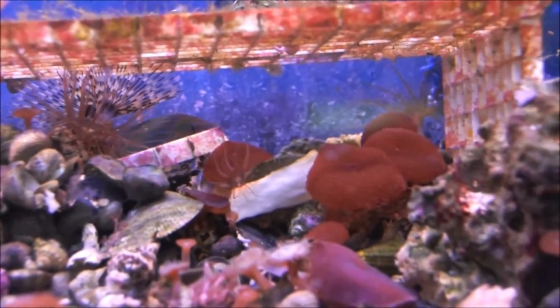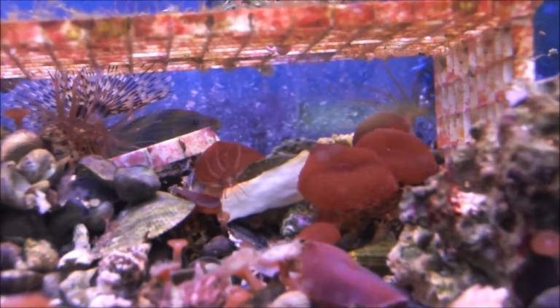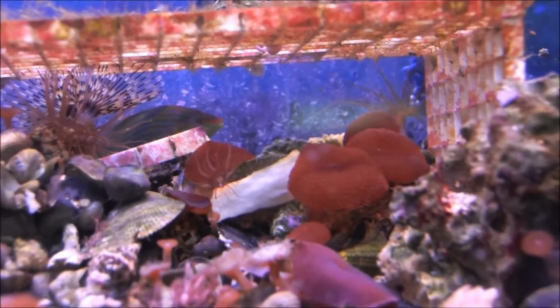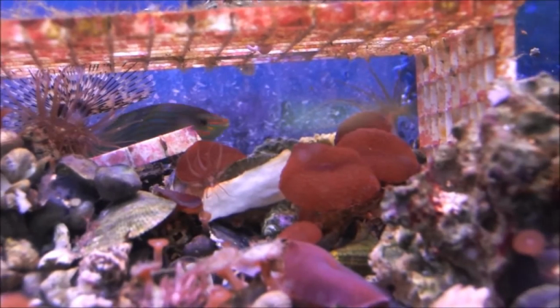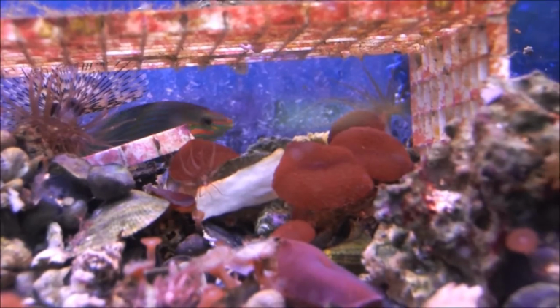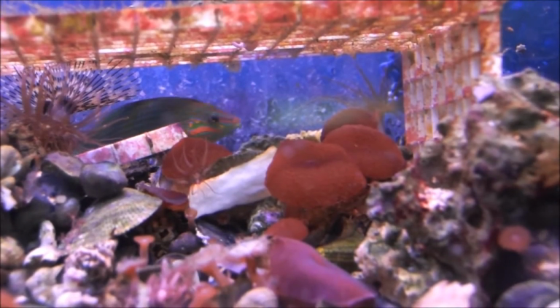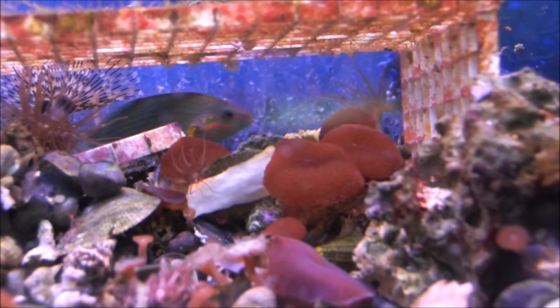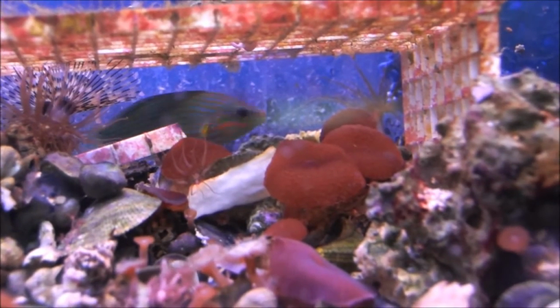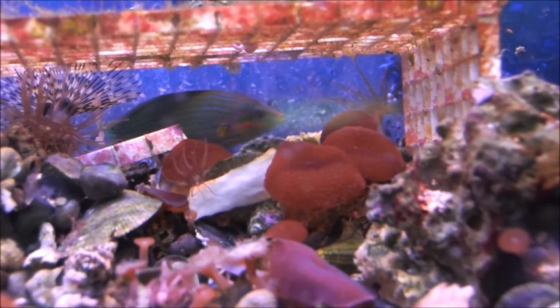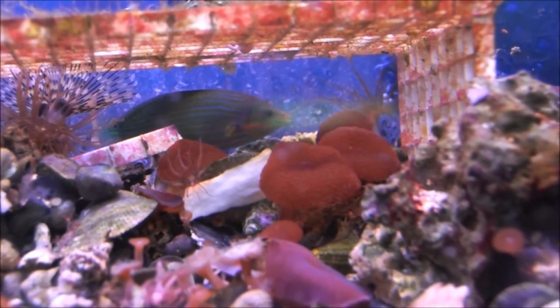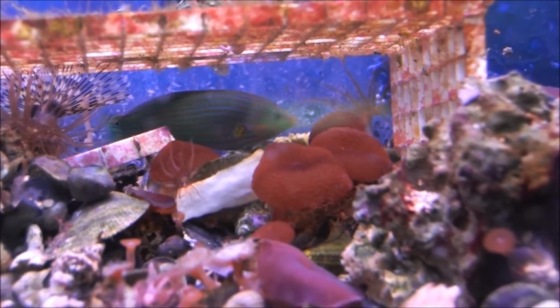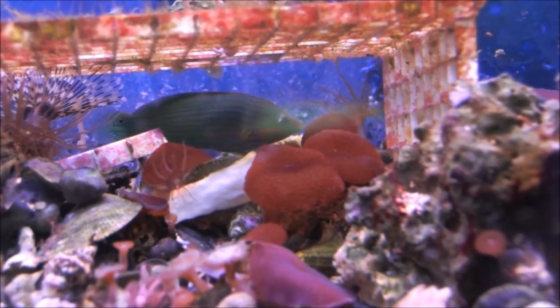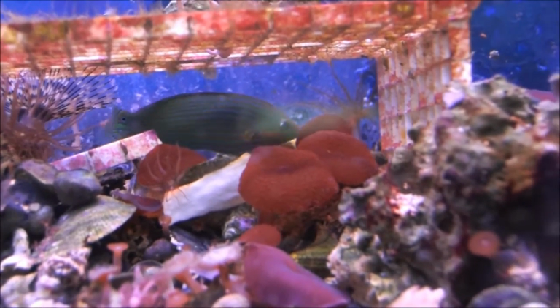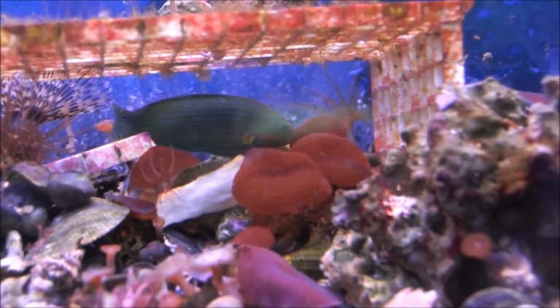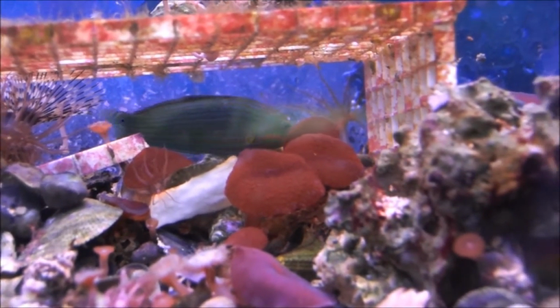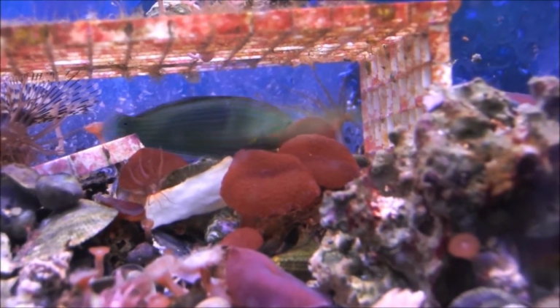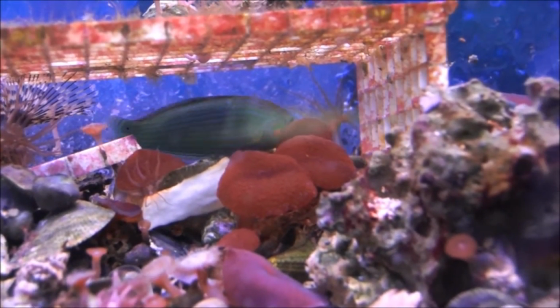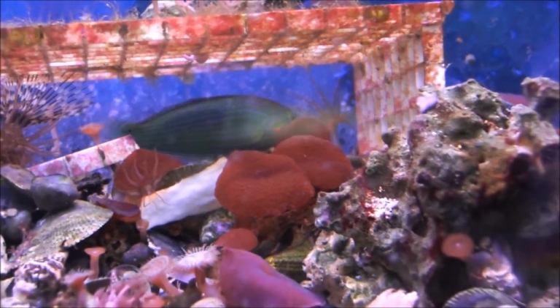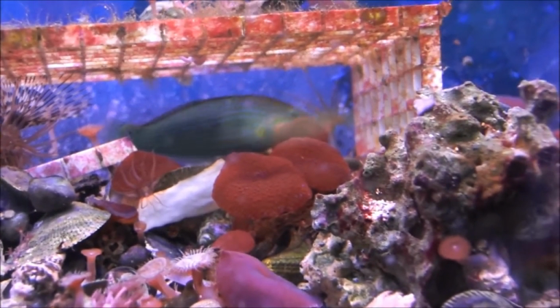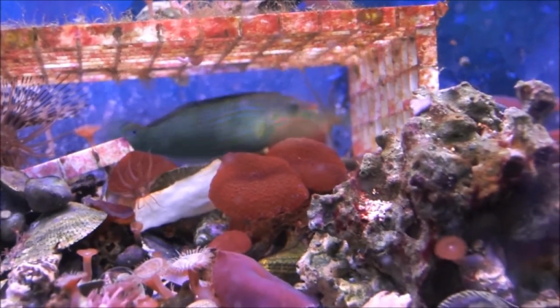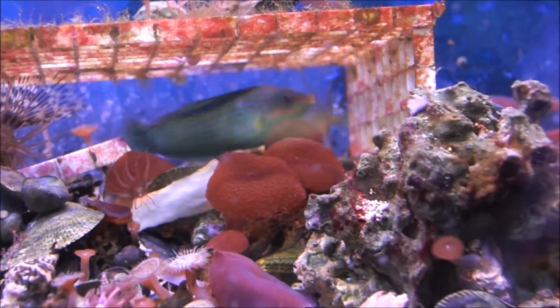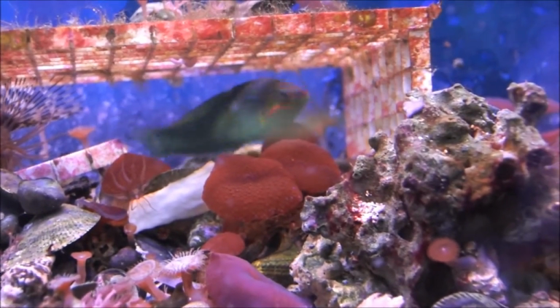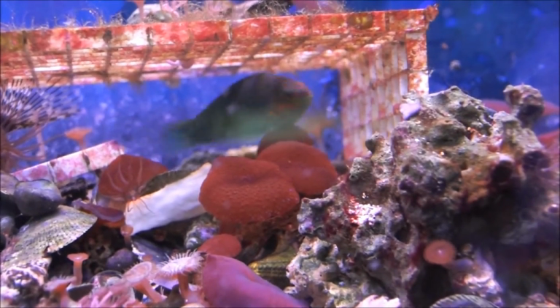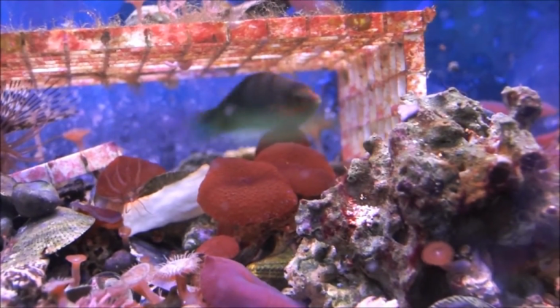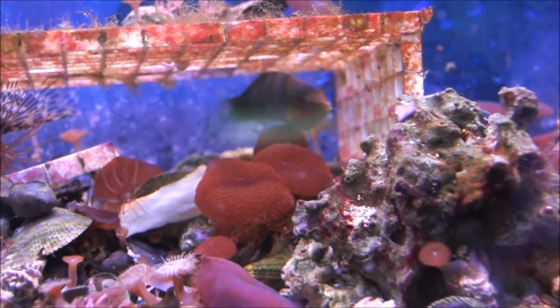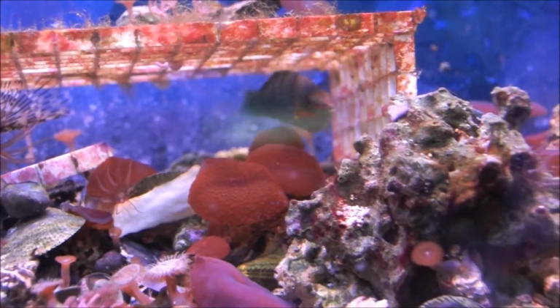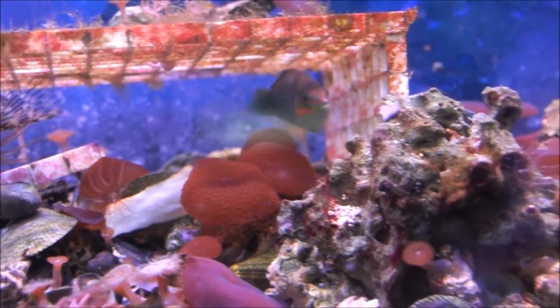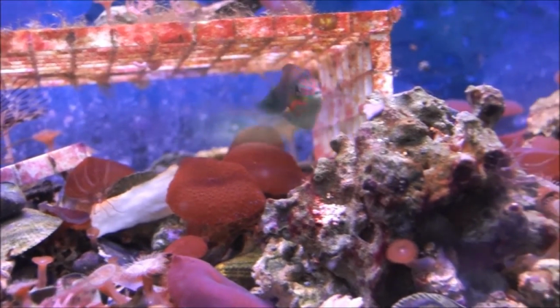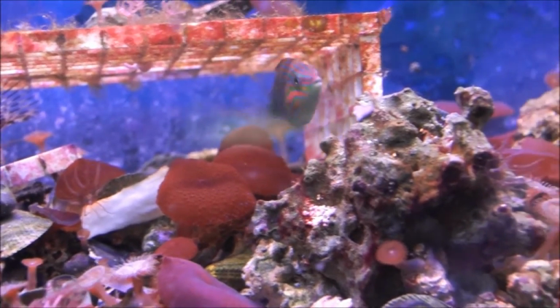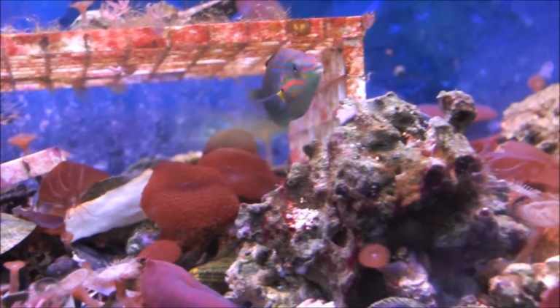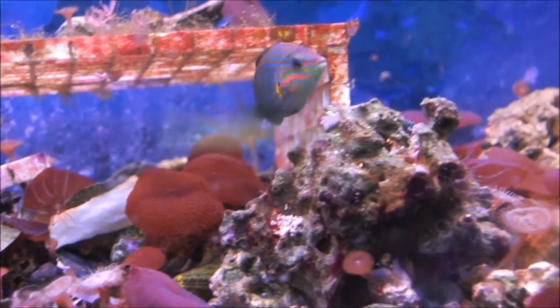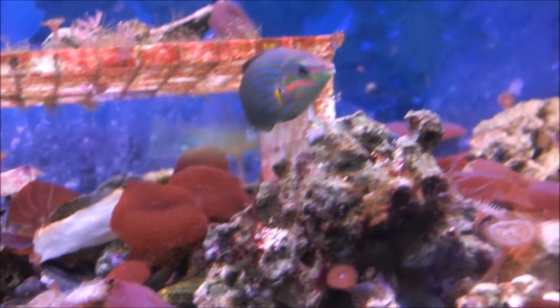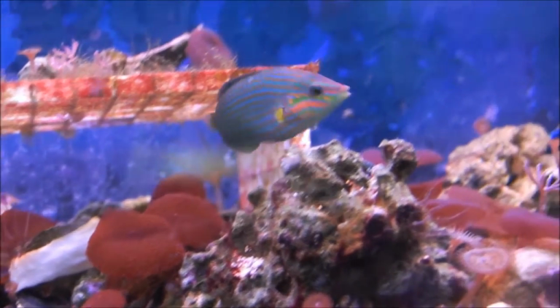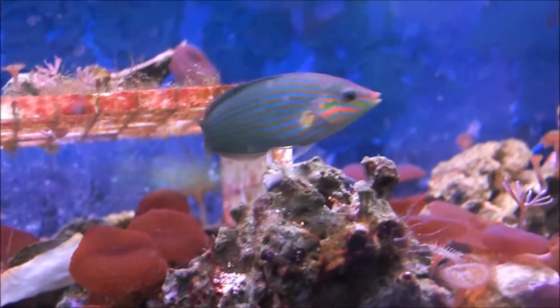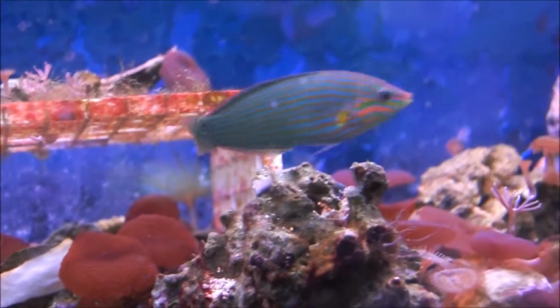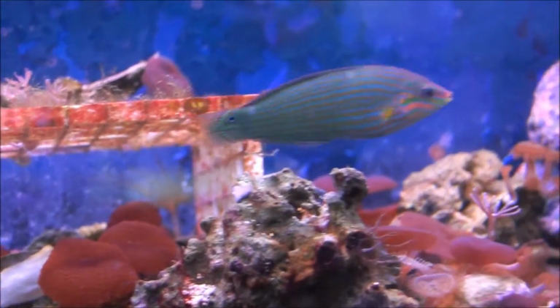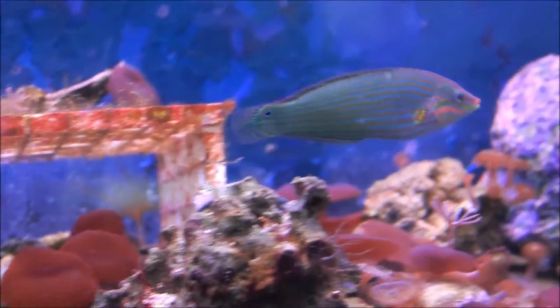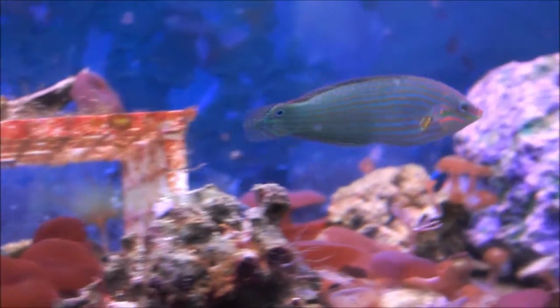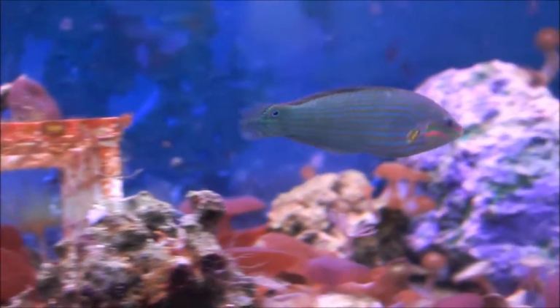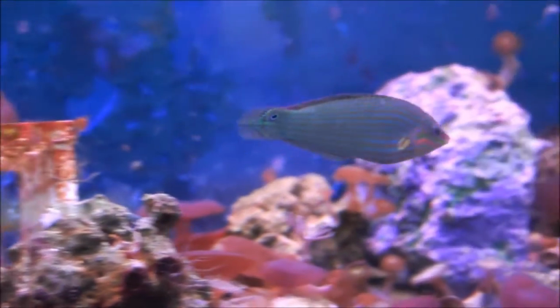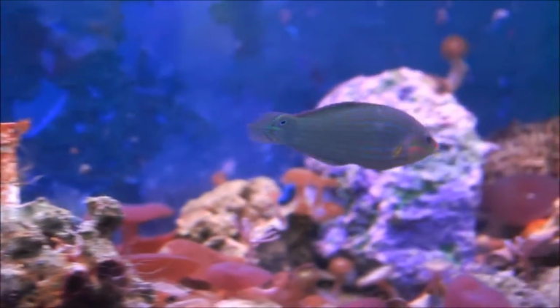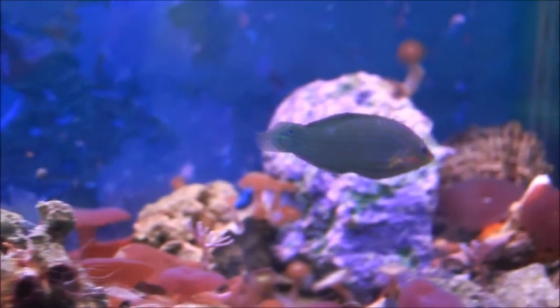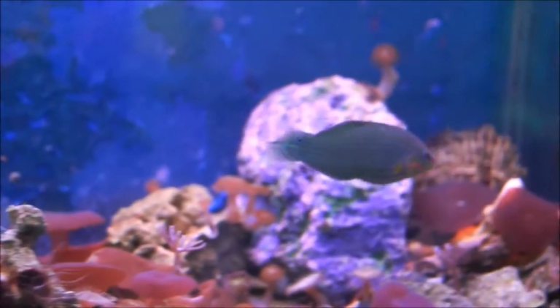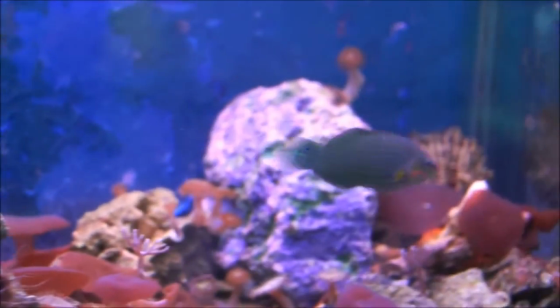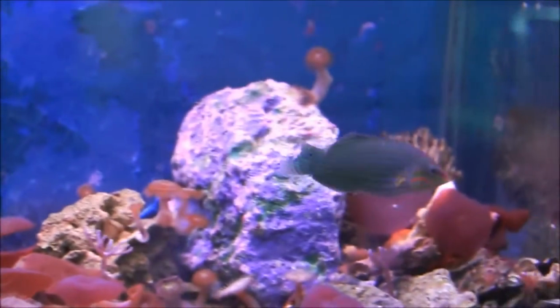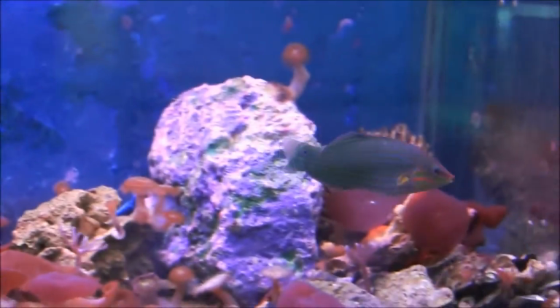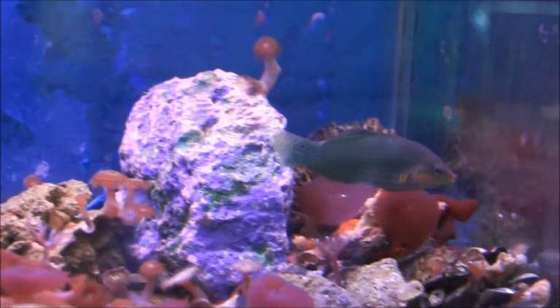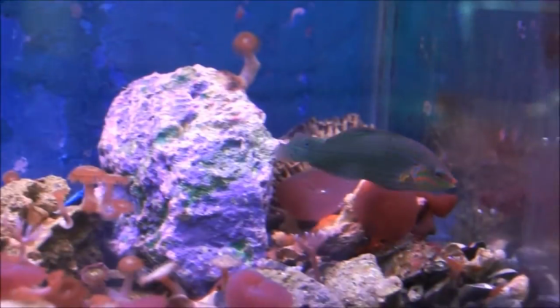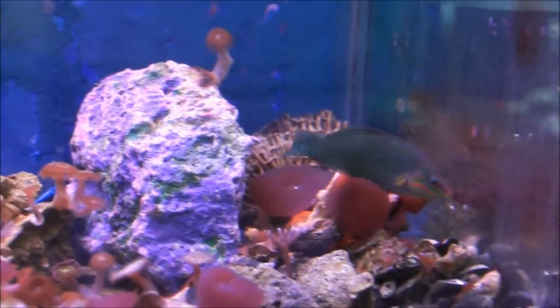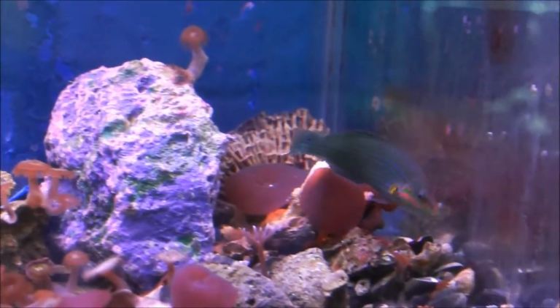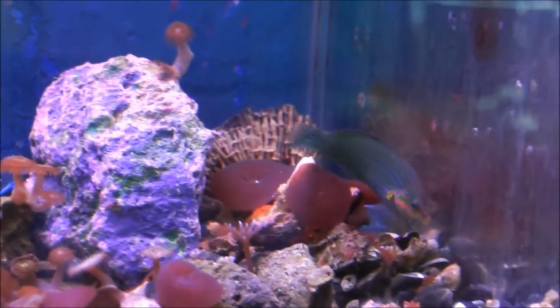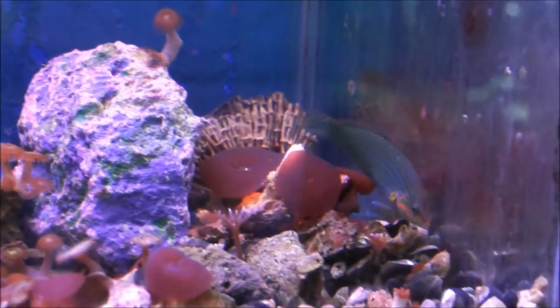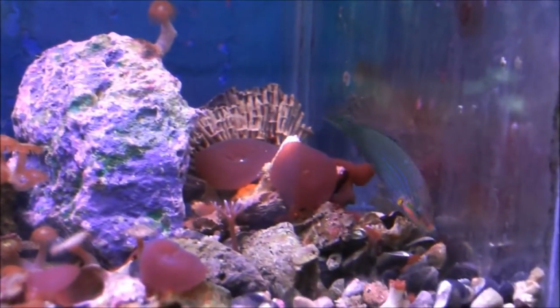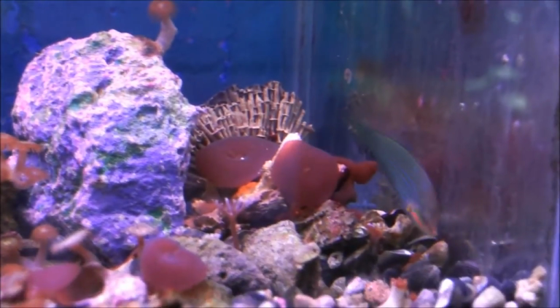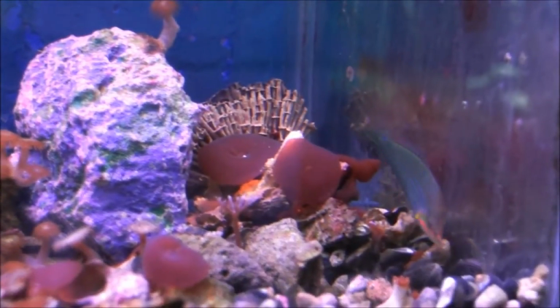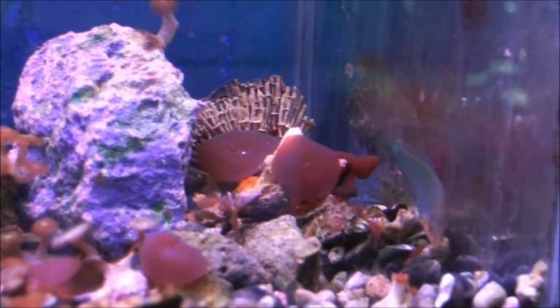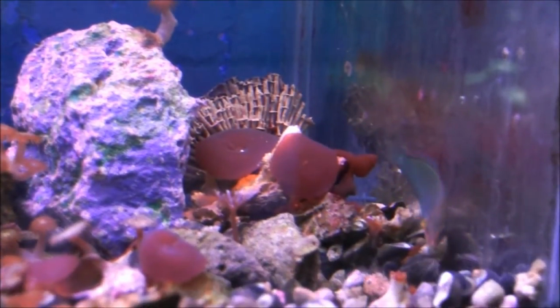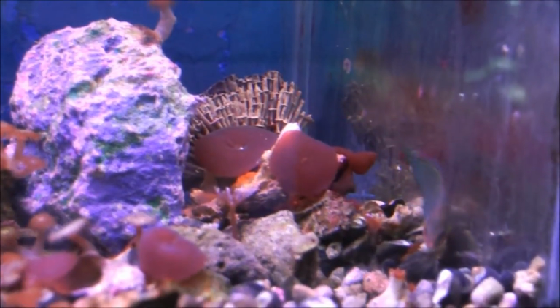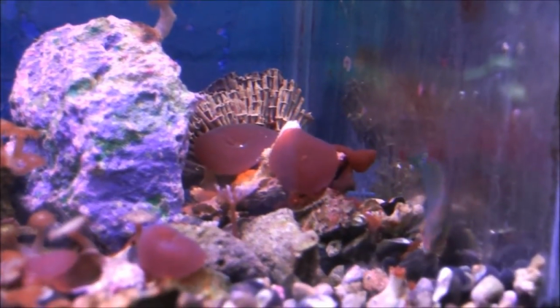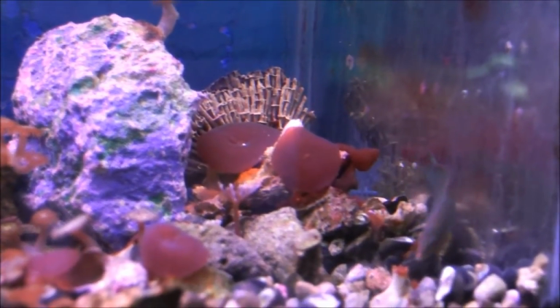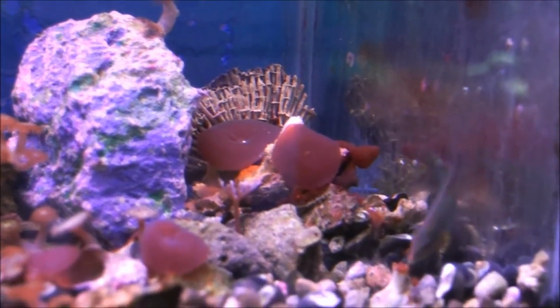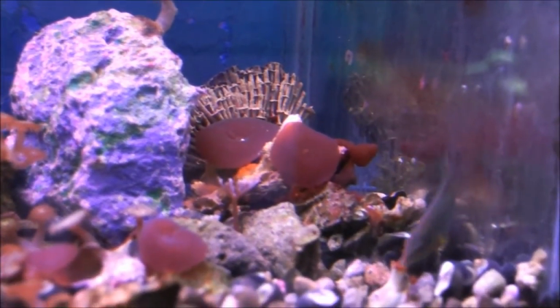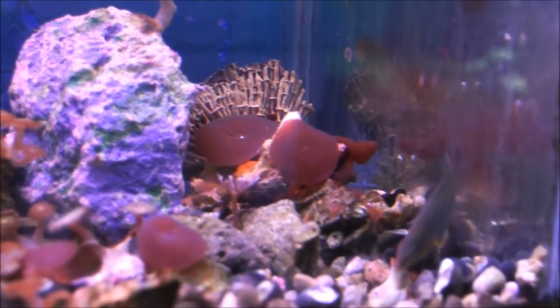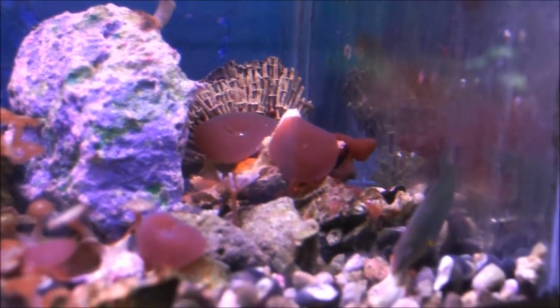Hello, ReefDVMs here. I wanted to show you just a cool fish — a fish I really love: the pinstriped wrasse.